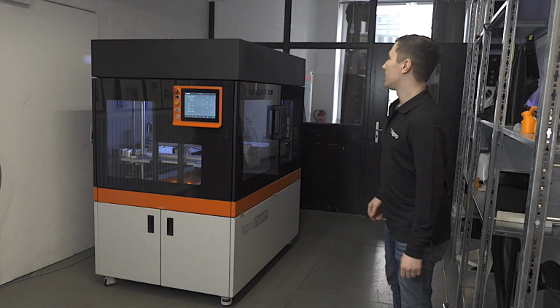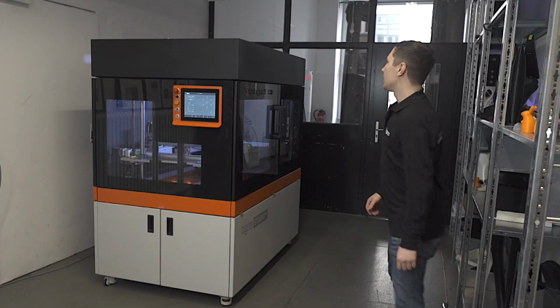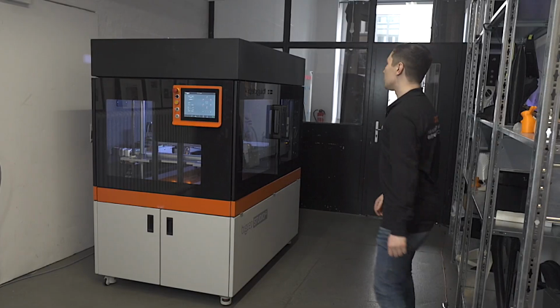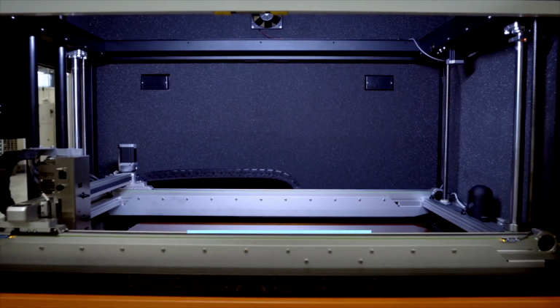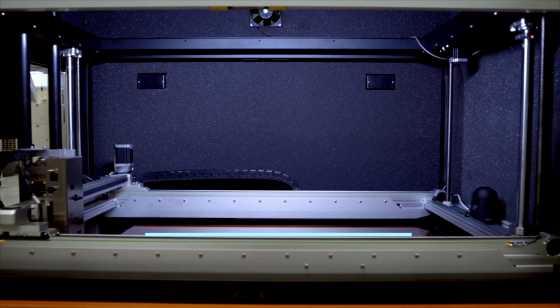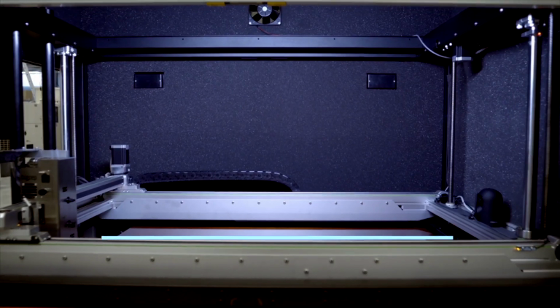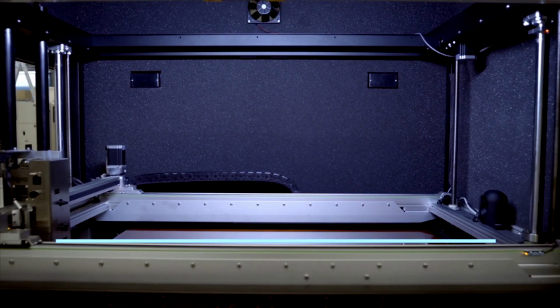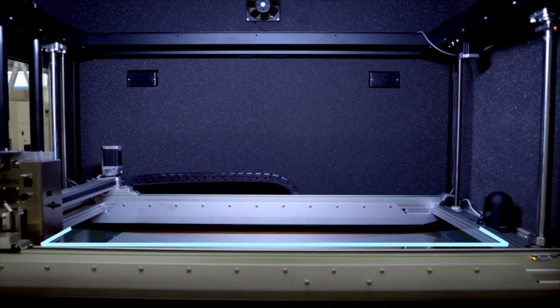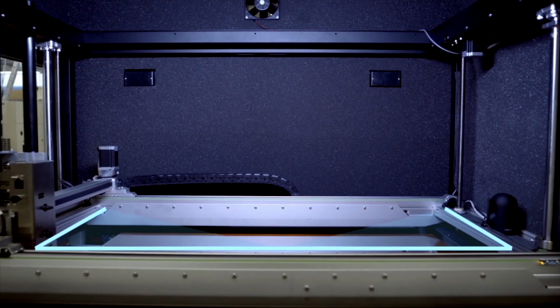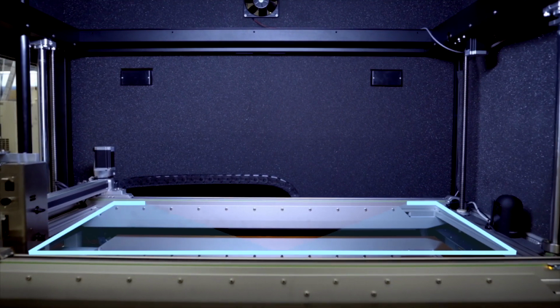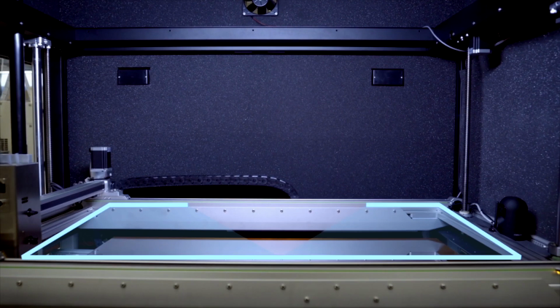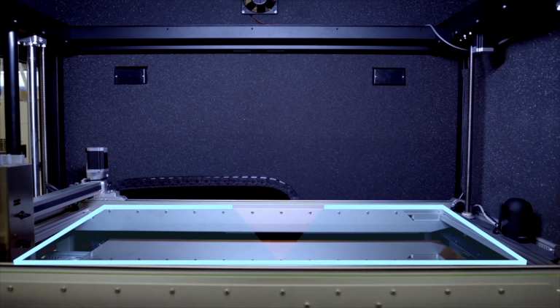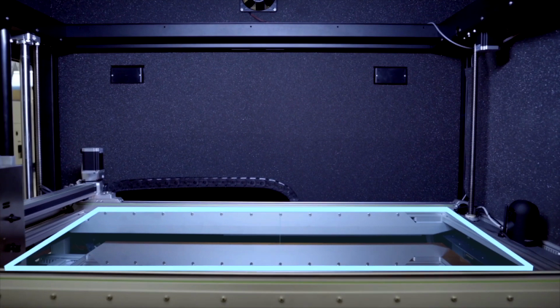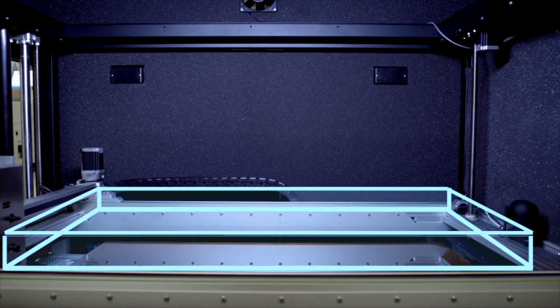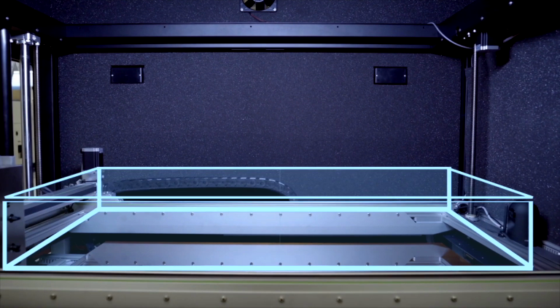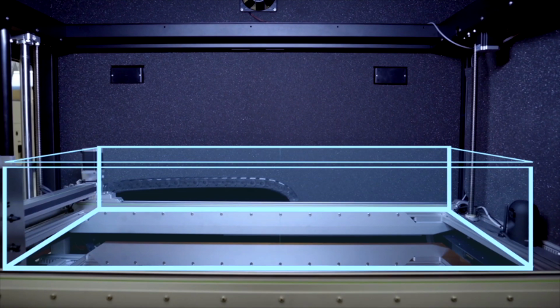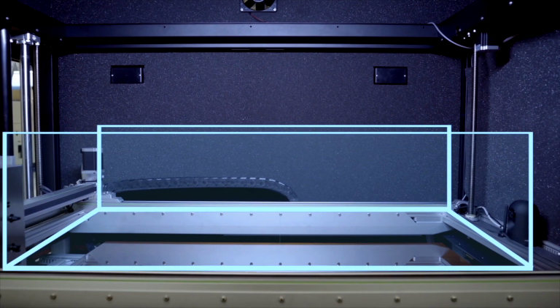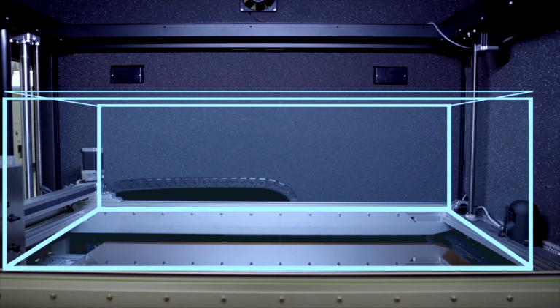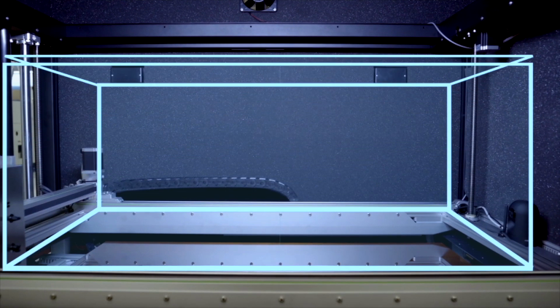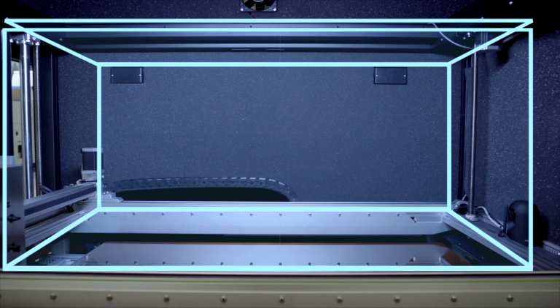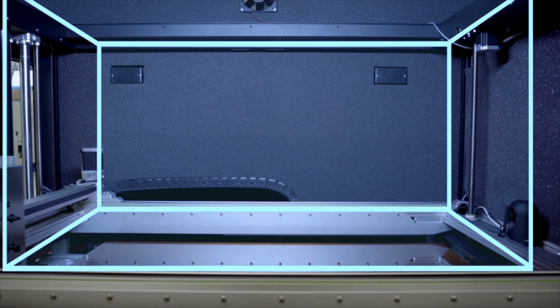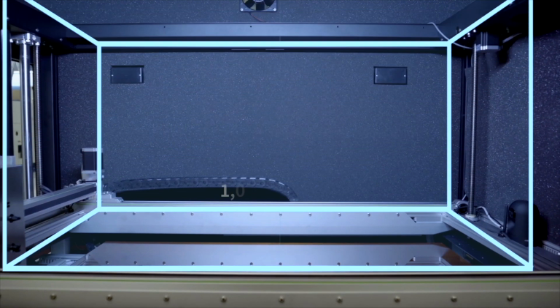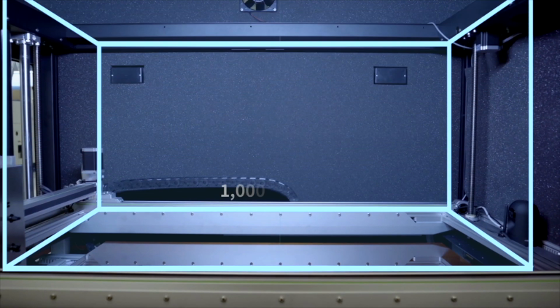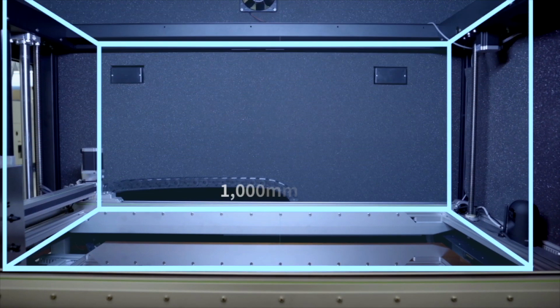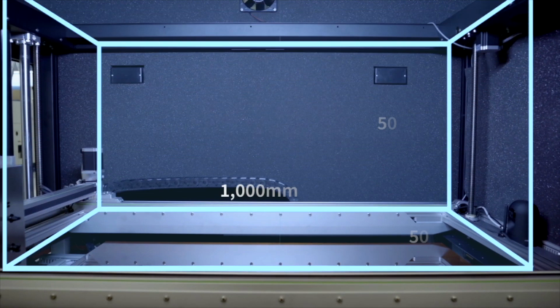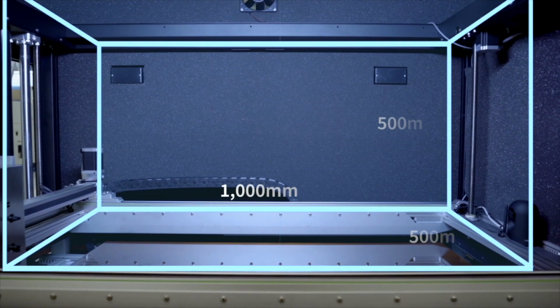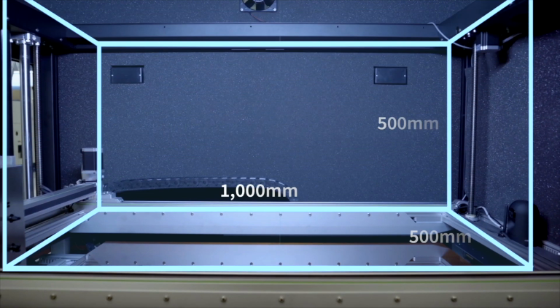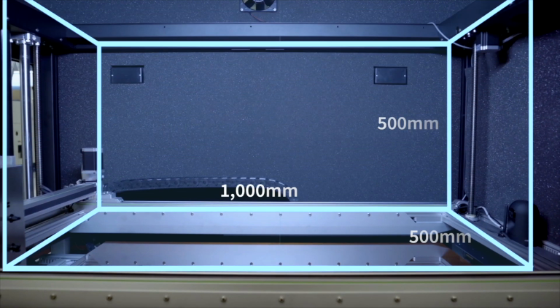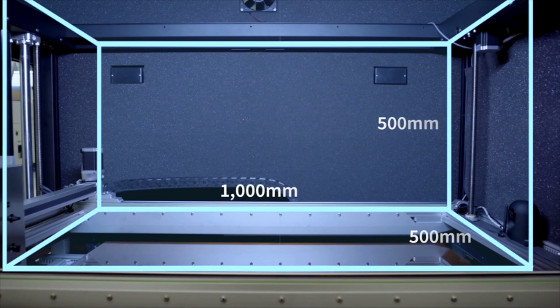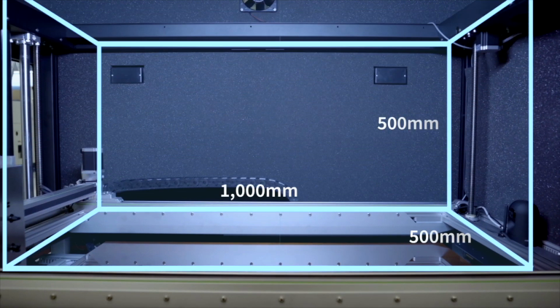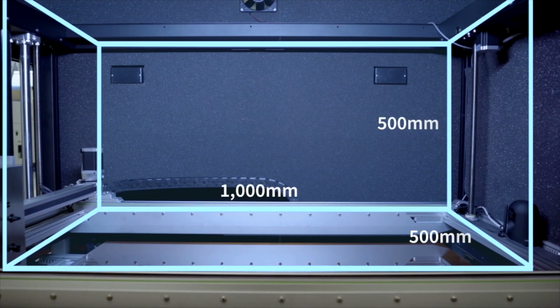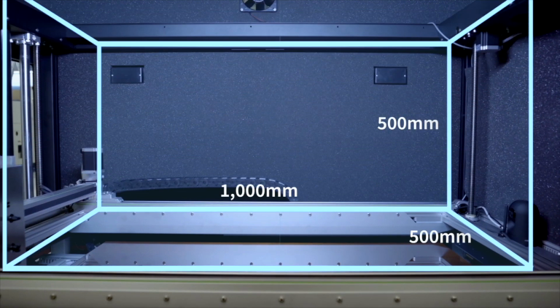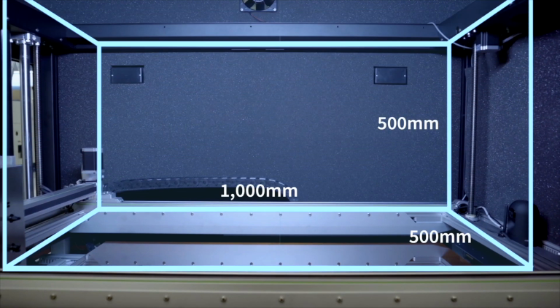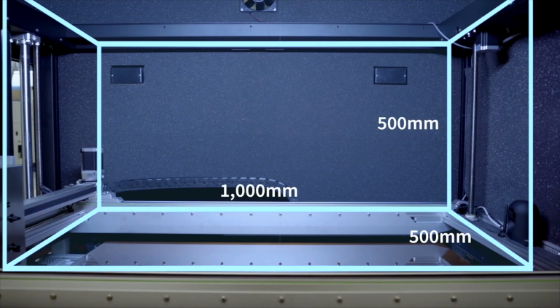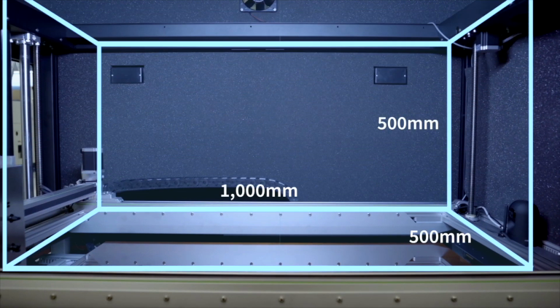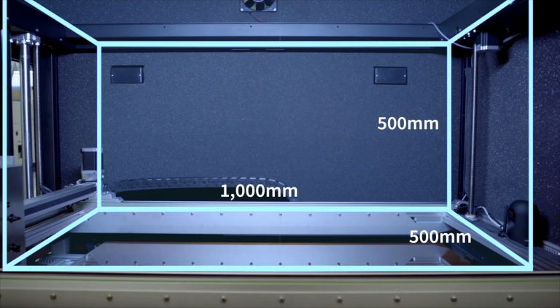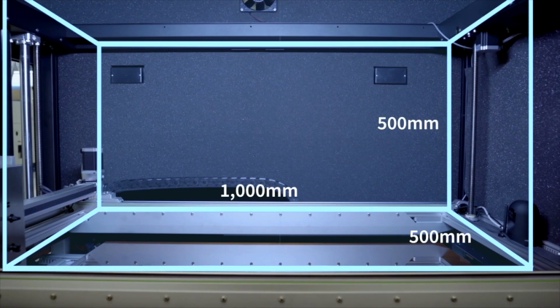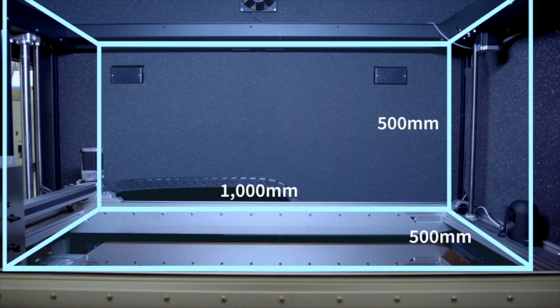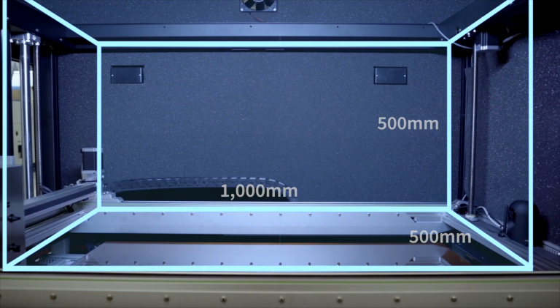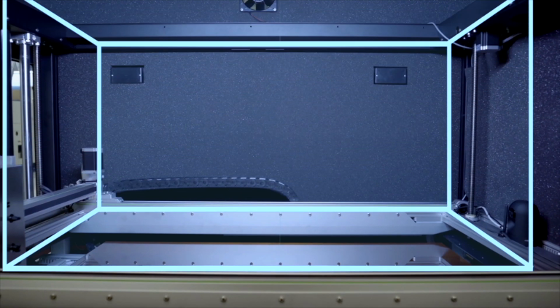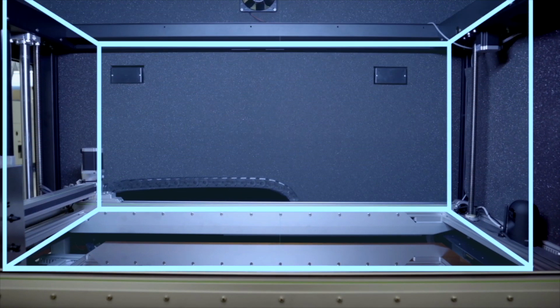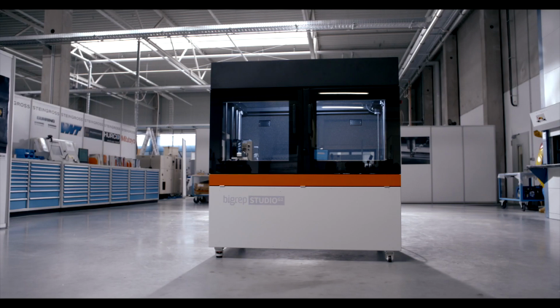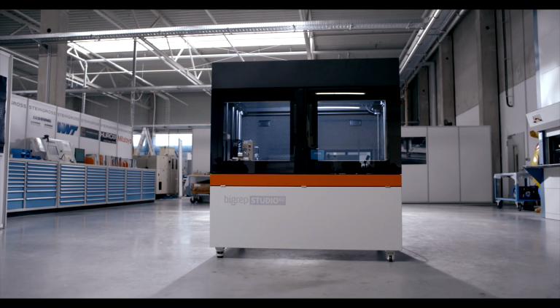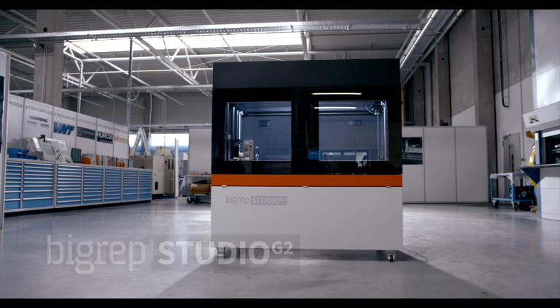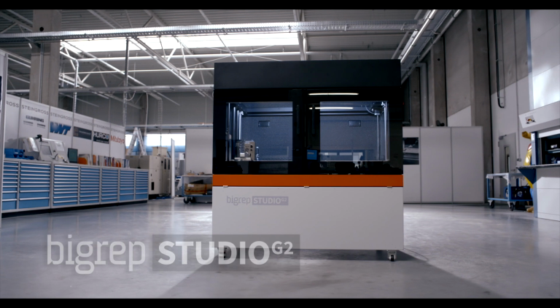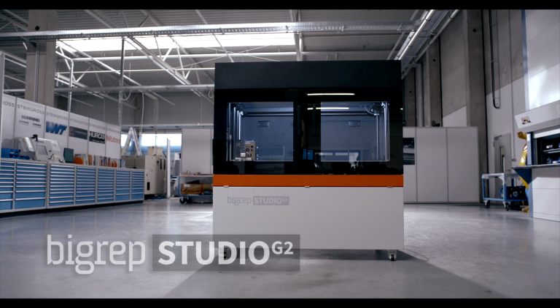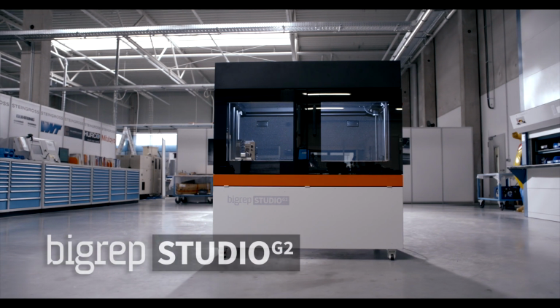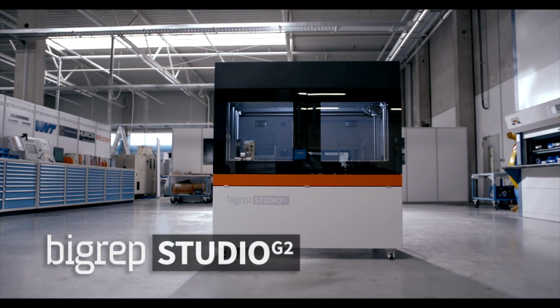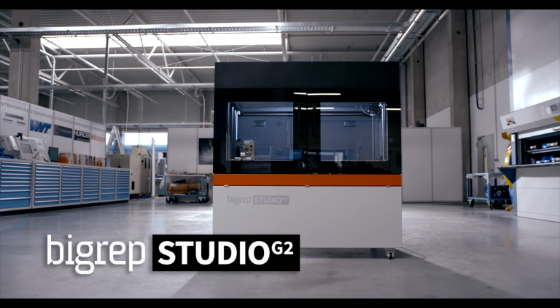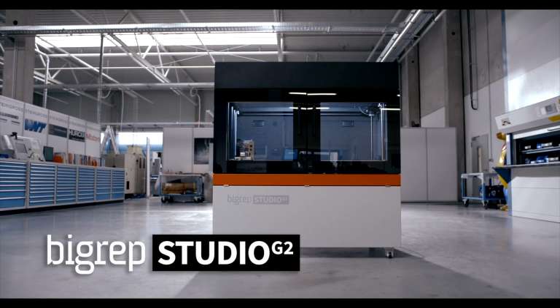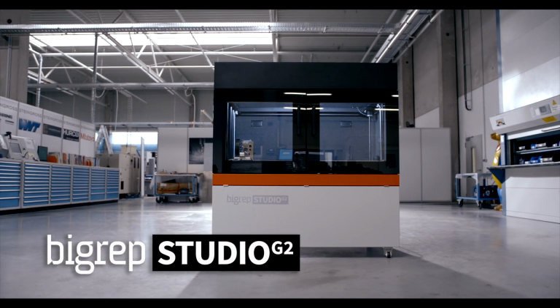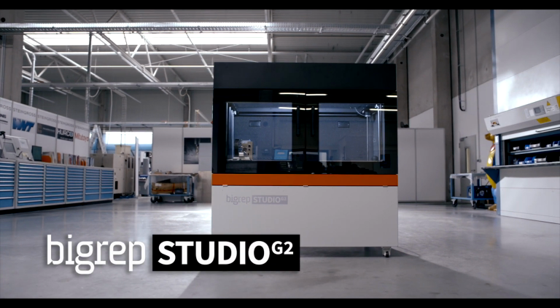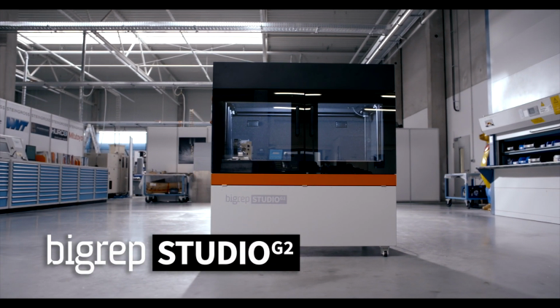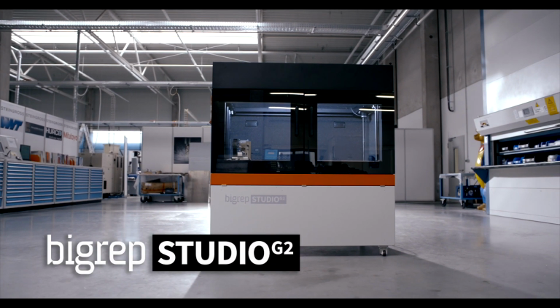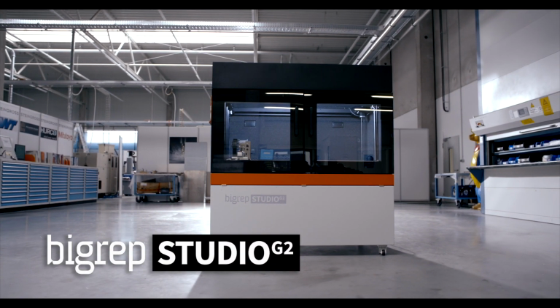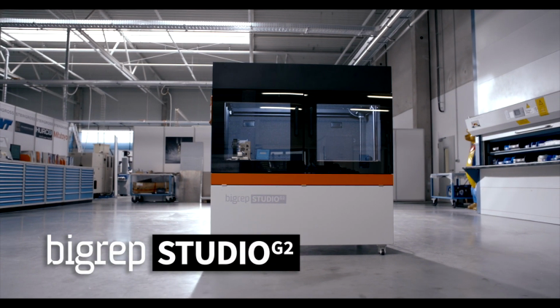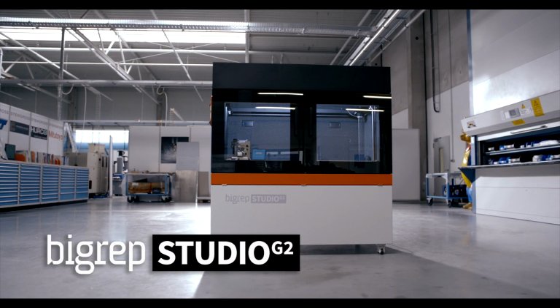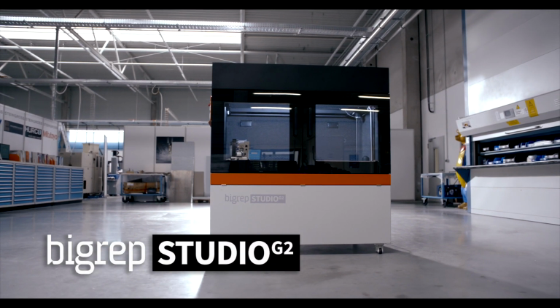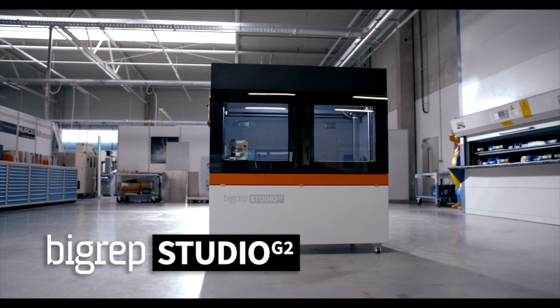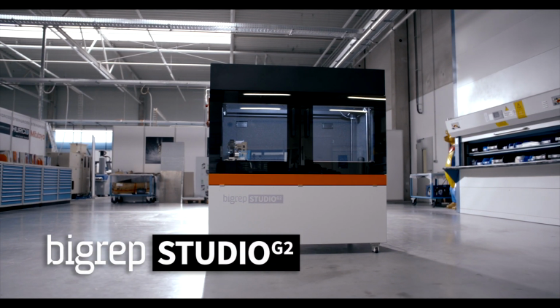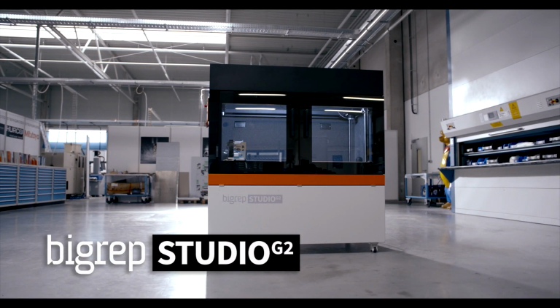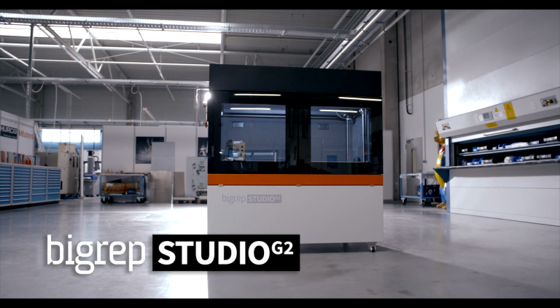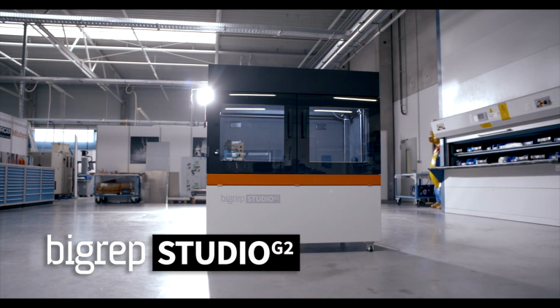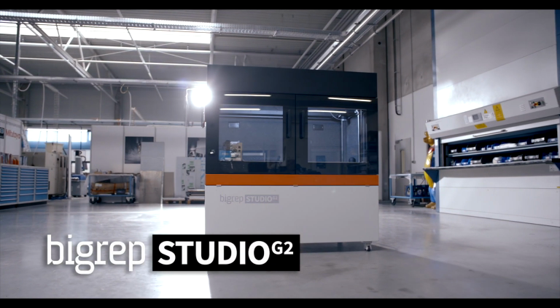The G2 has a build volume of one meter by a half meter by a half meter, making it BigRep's slimmest offering to fit into any office or factory floor.